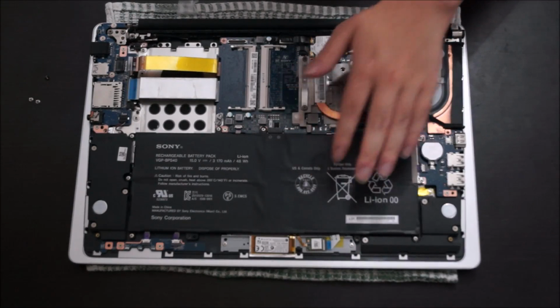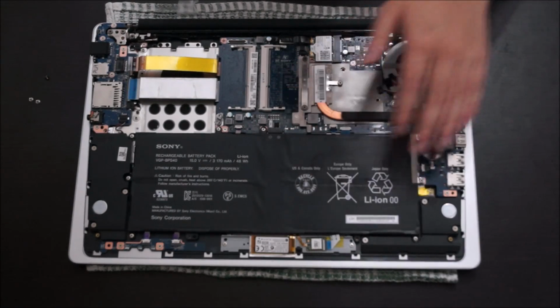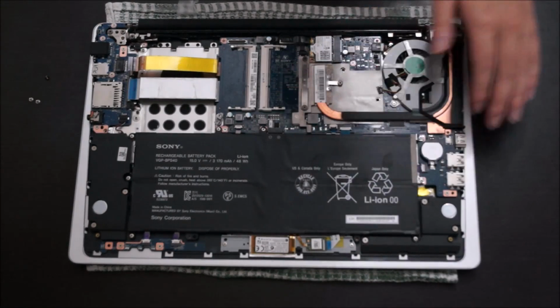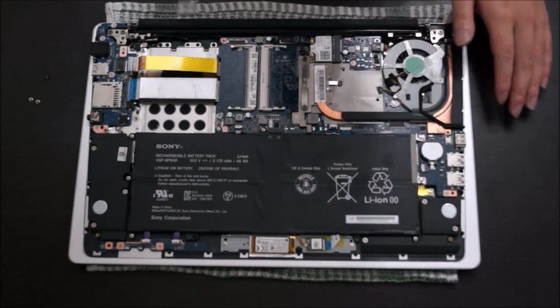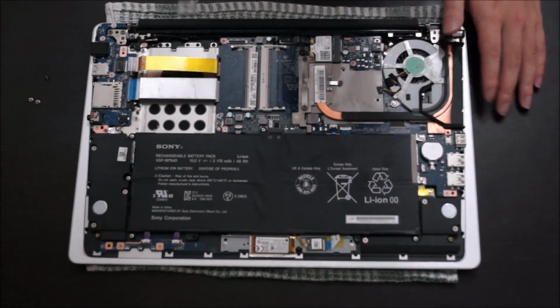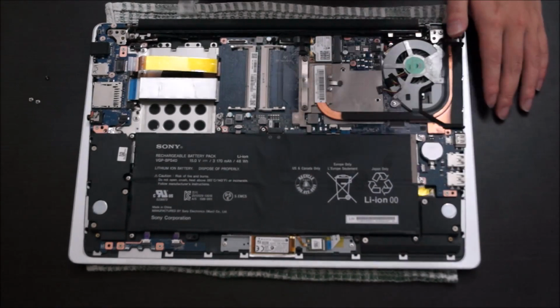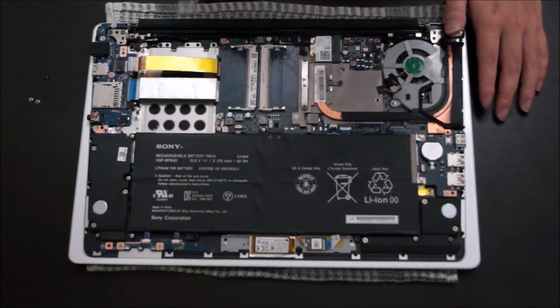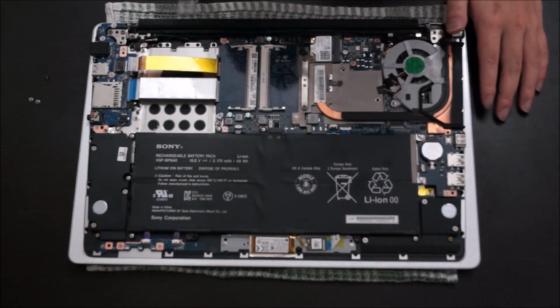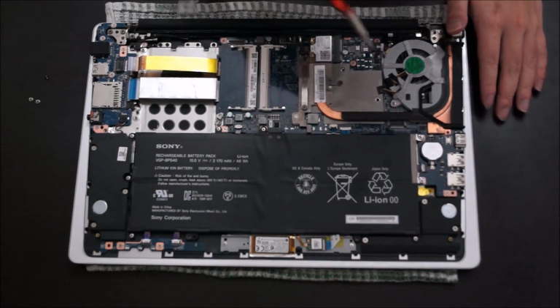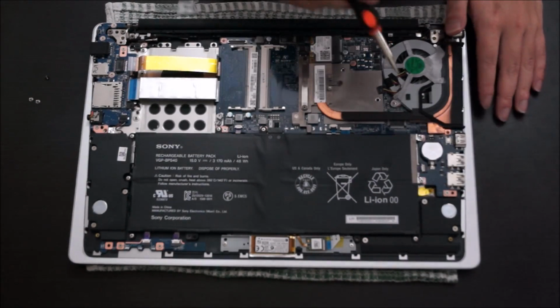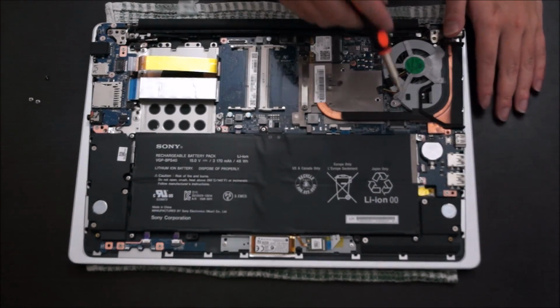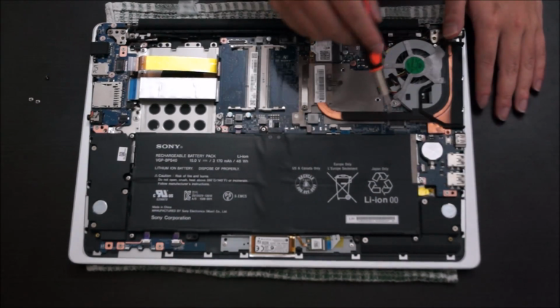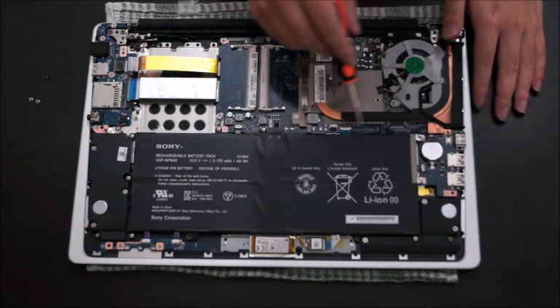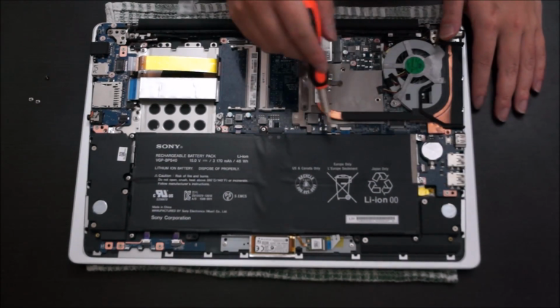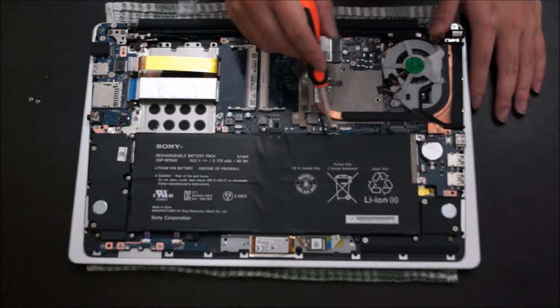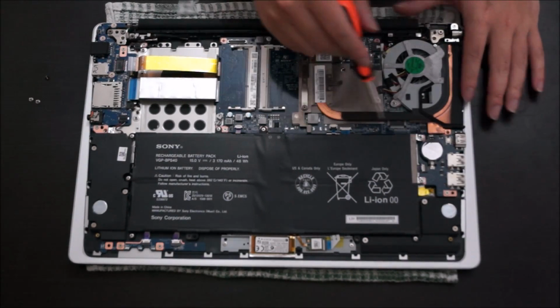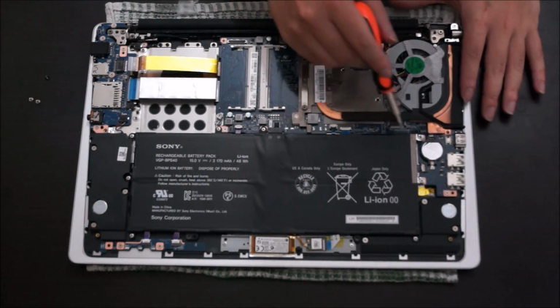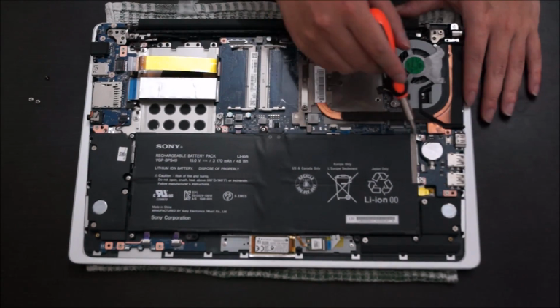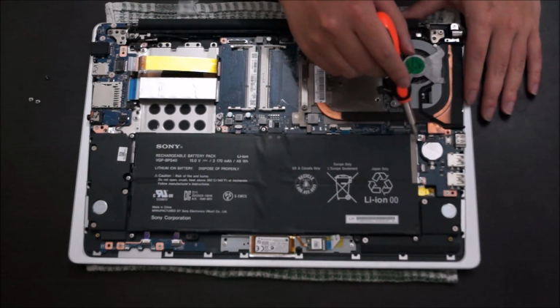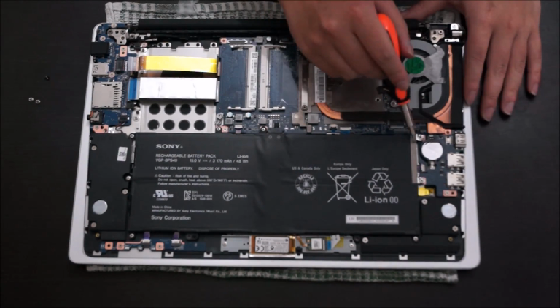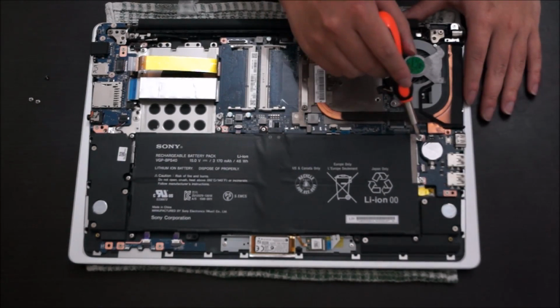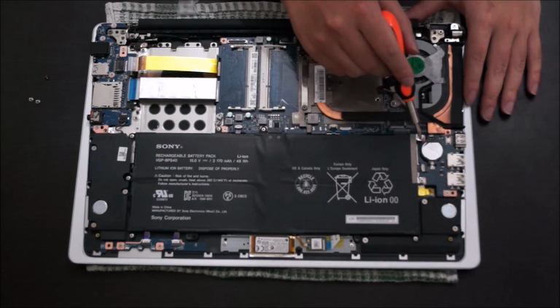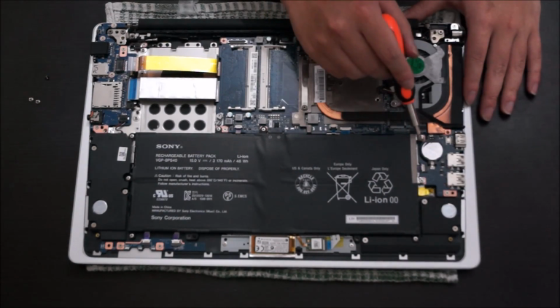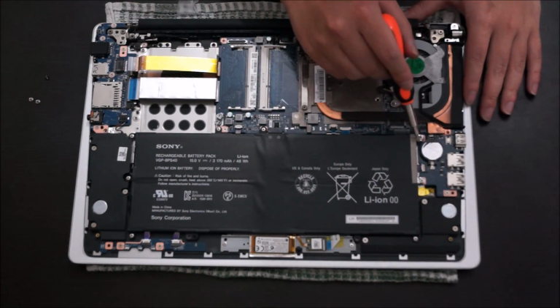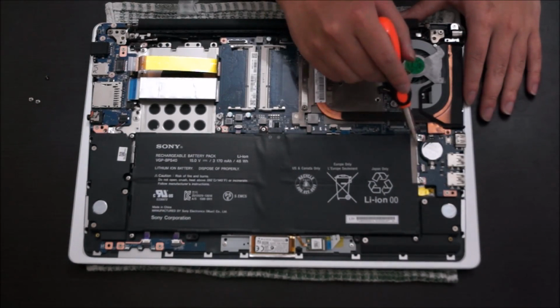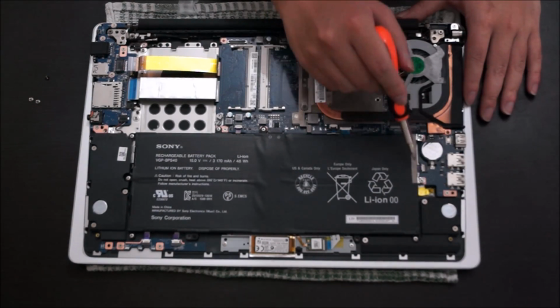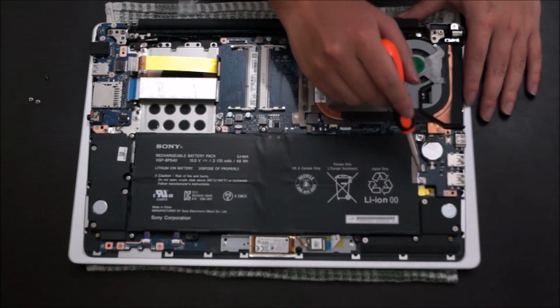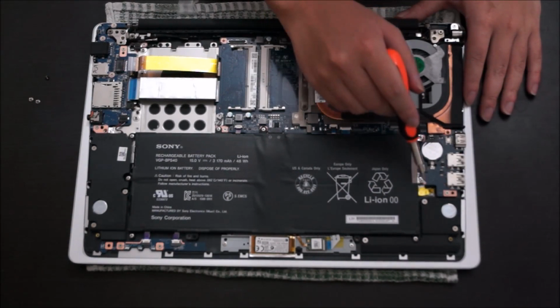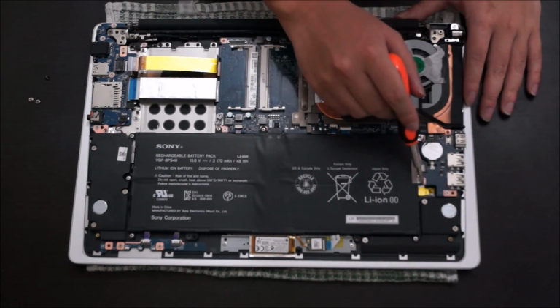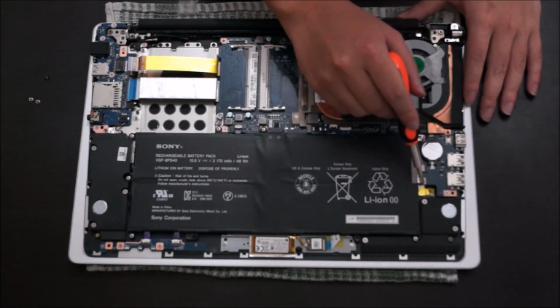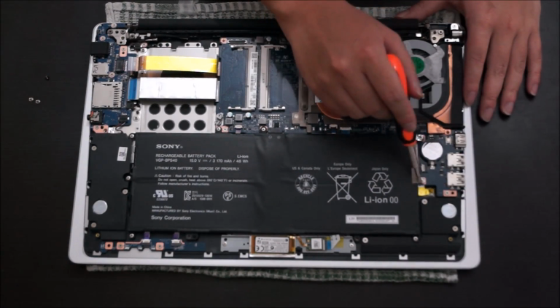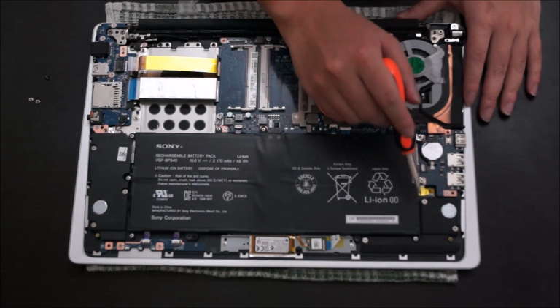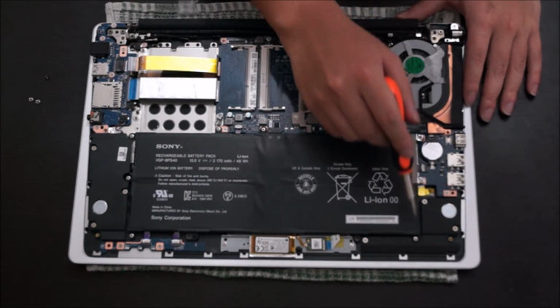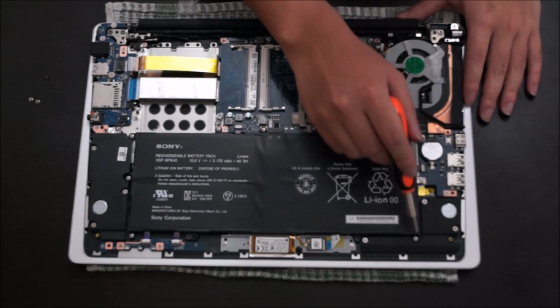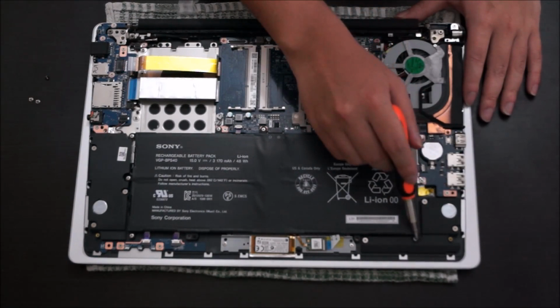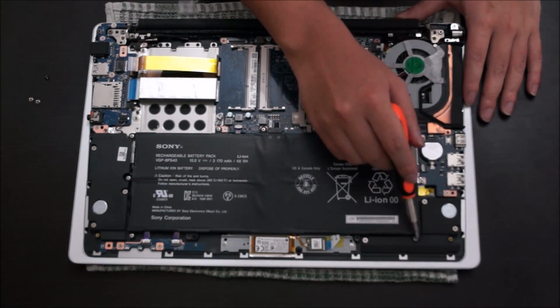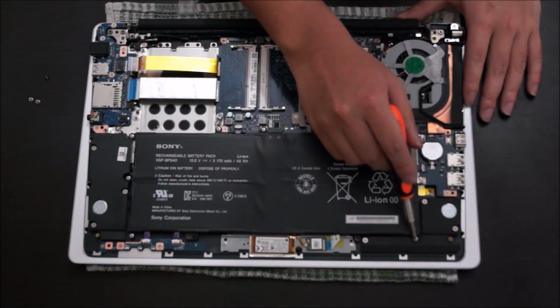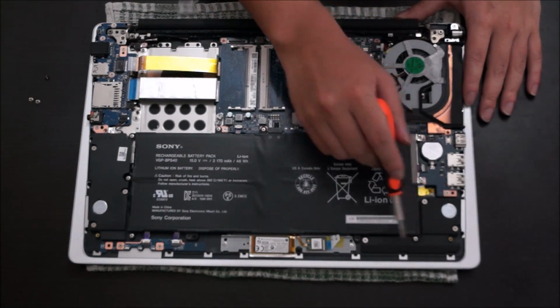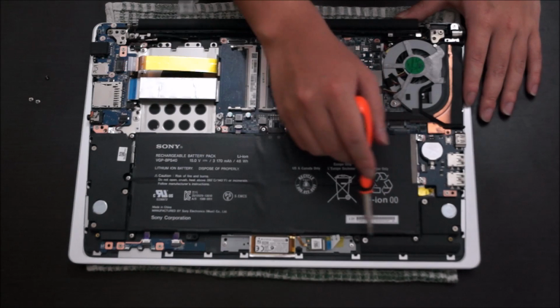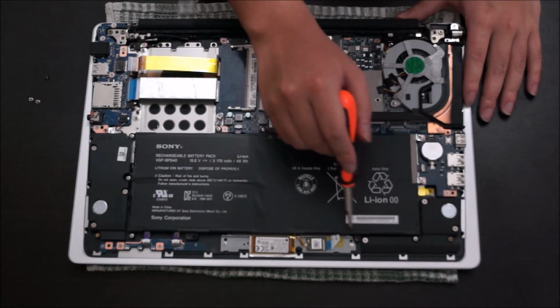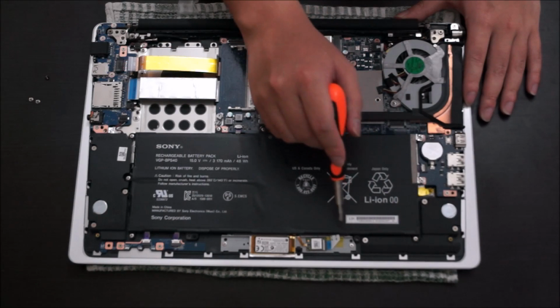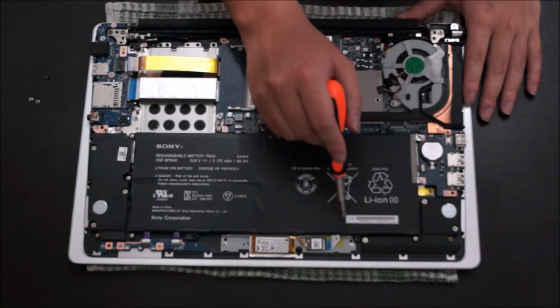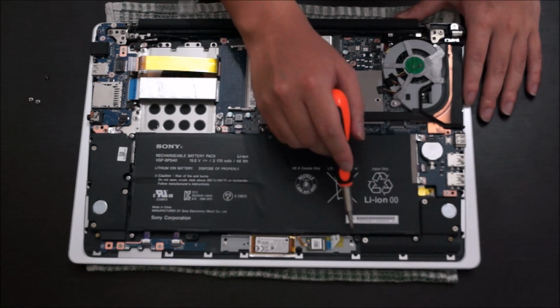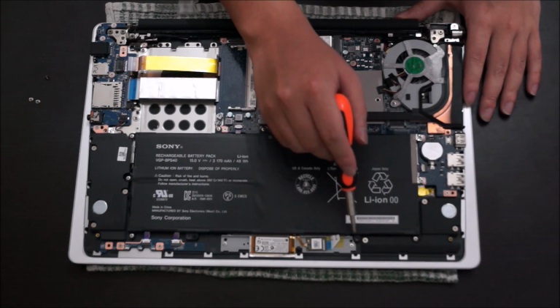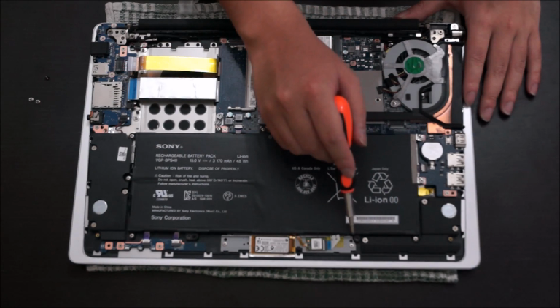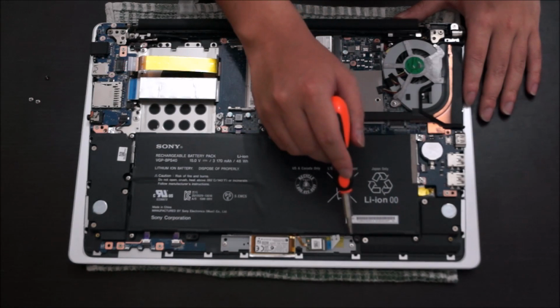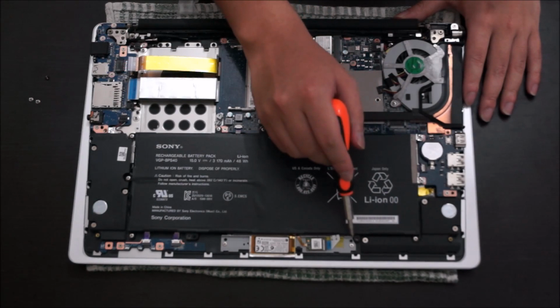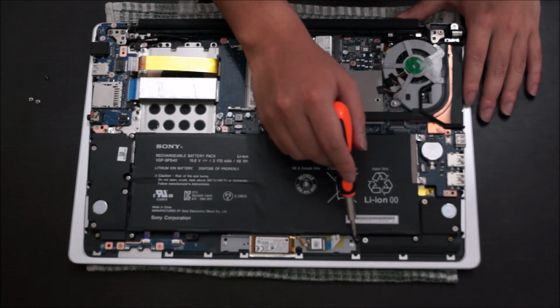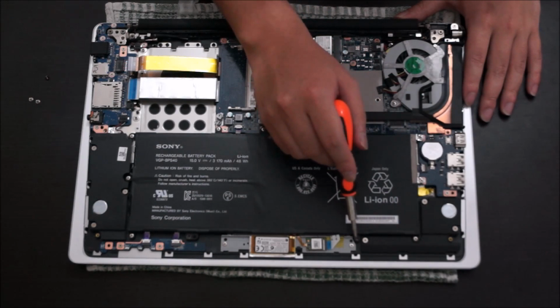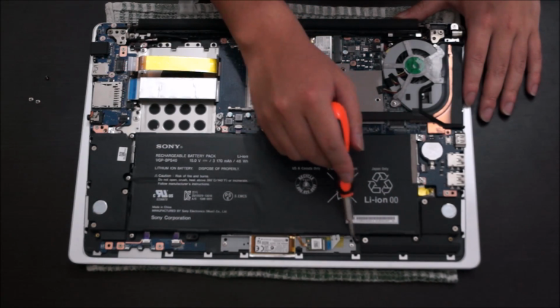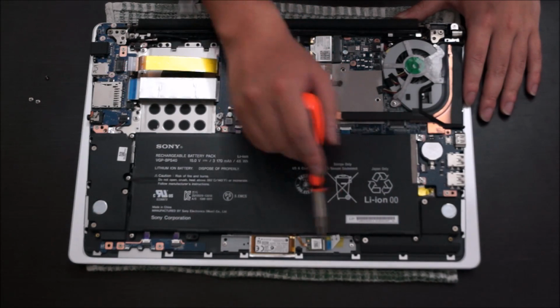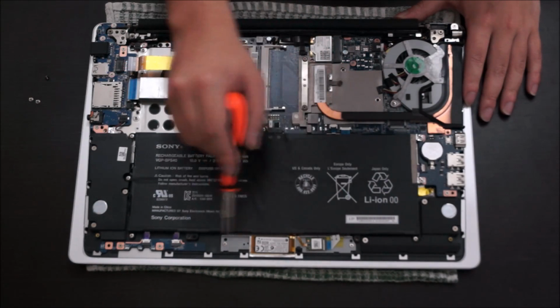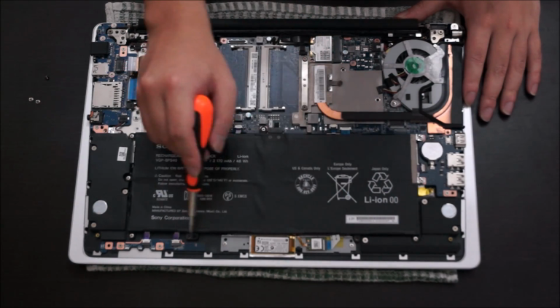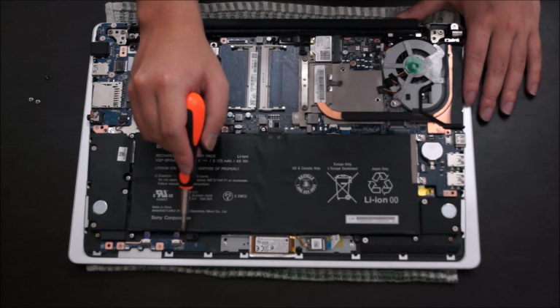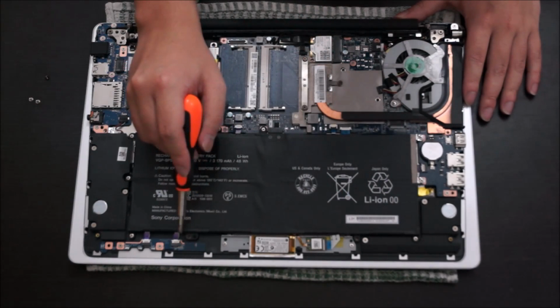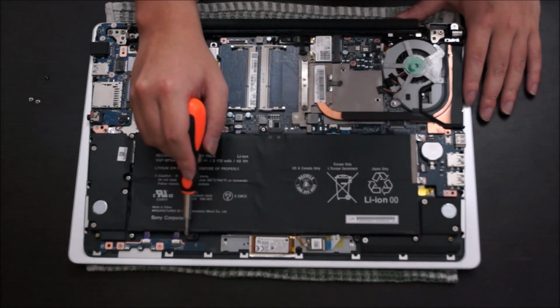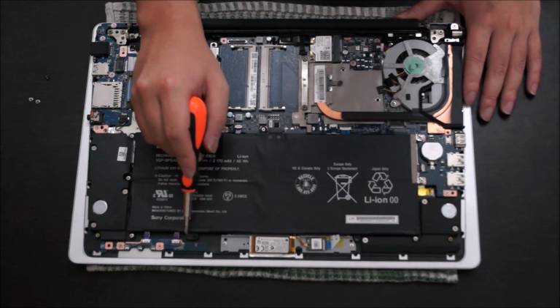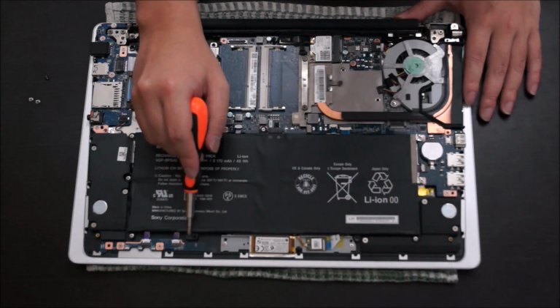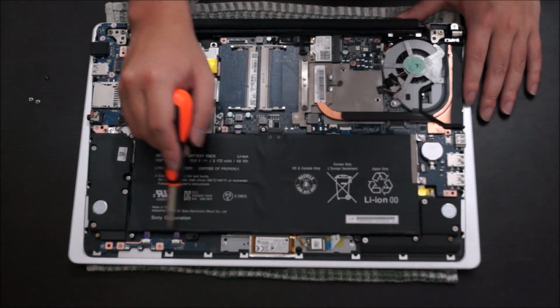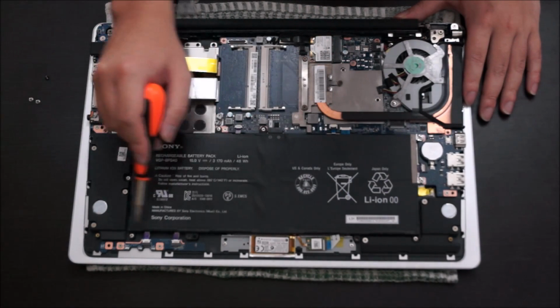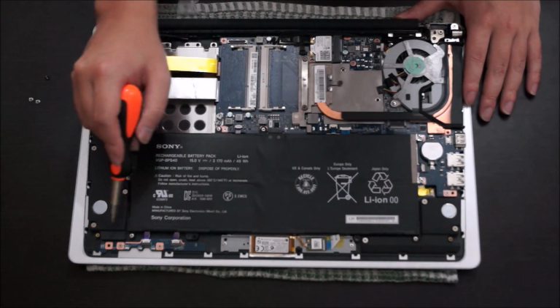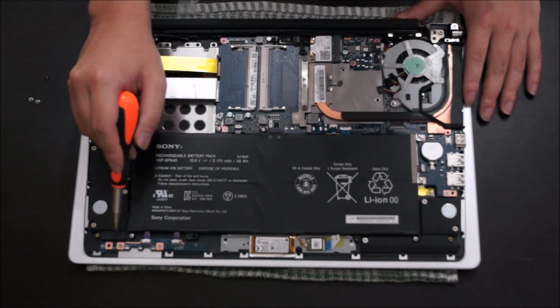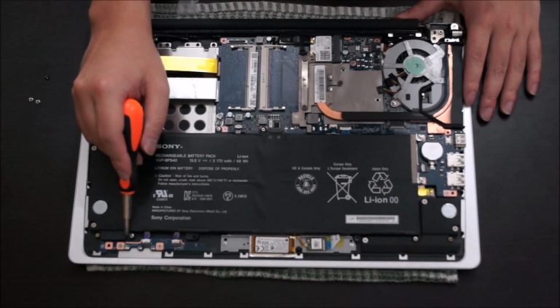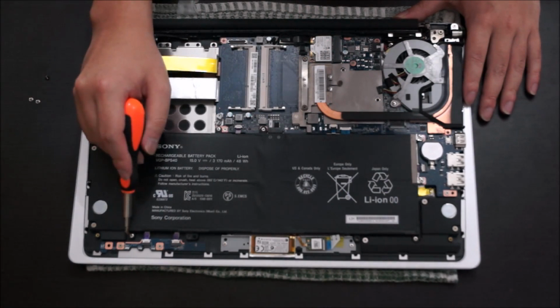I'm going to remove the battery now. I'm just pointing out to you the screws that you need to remove to remove the battery.